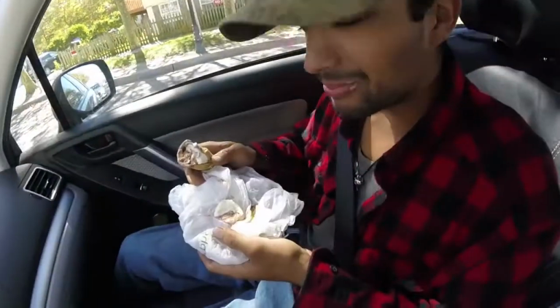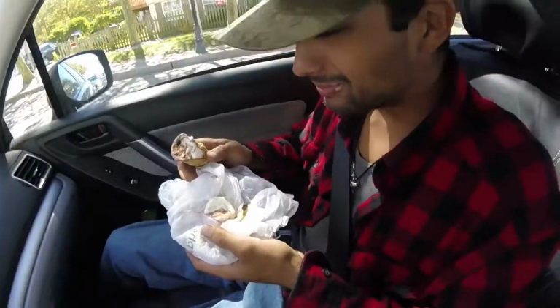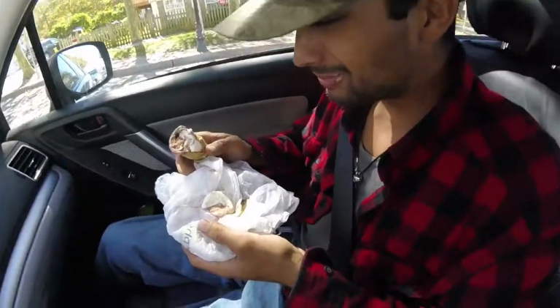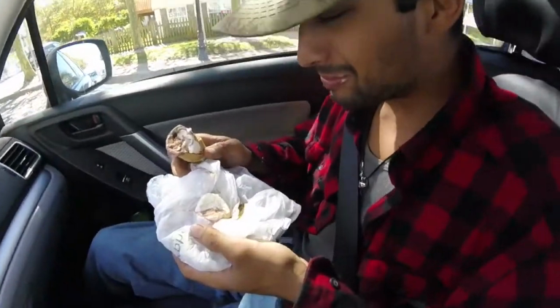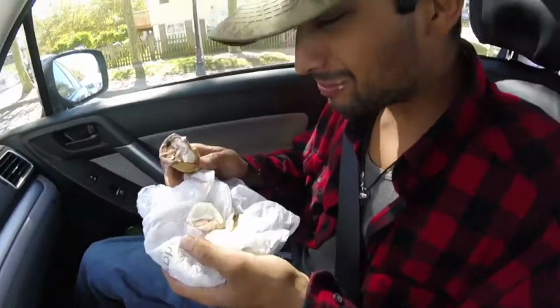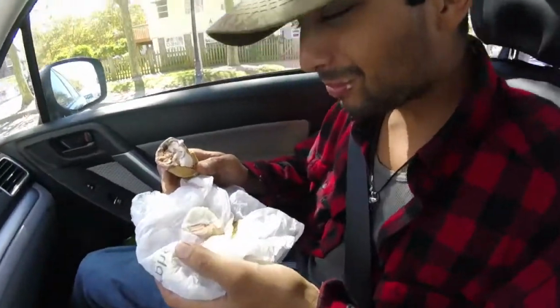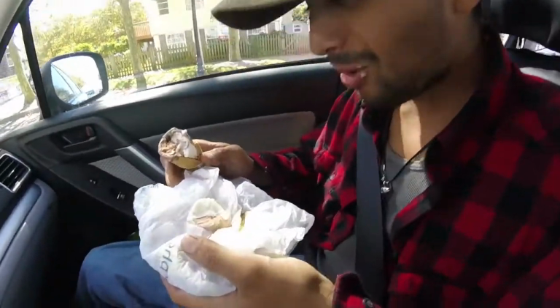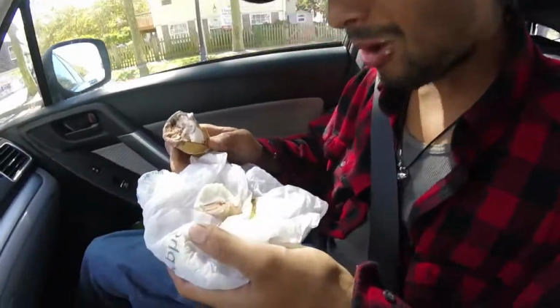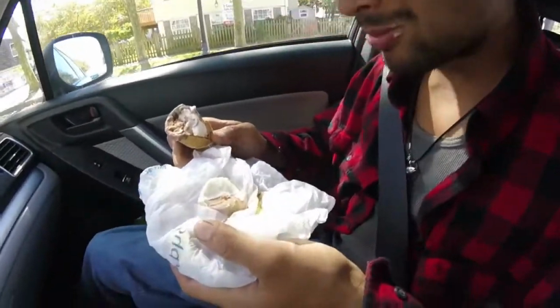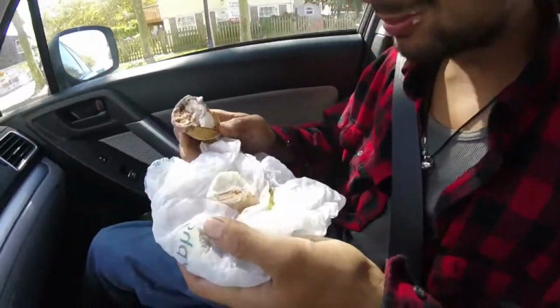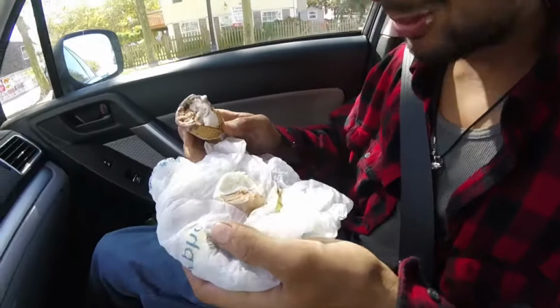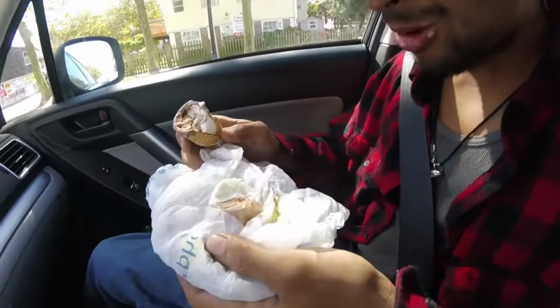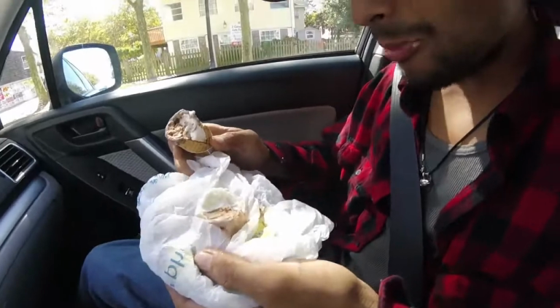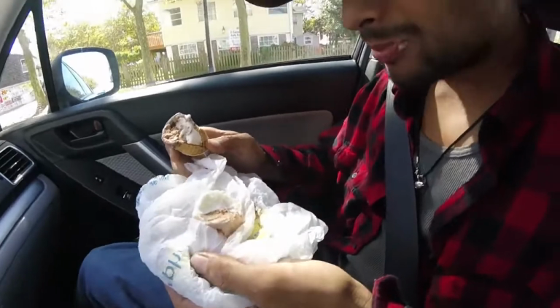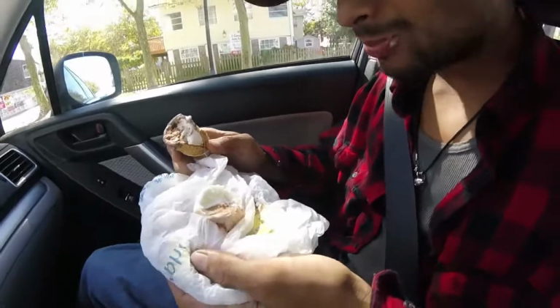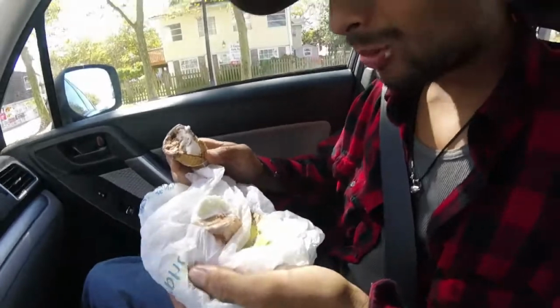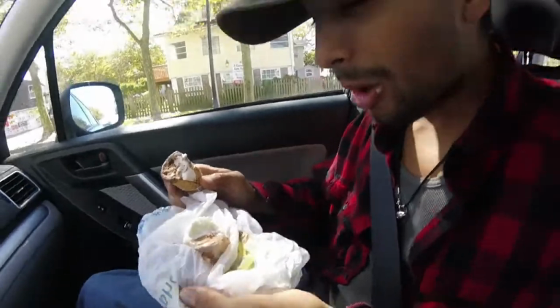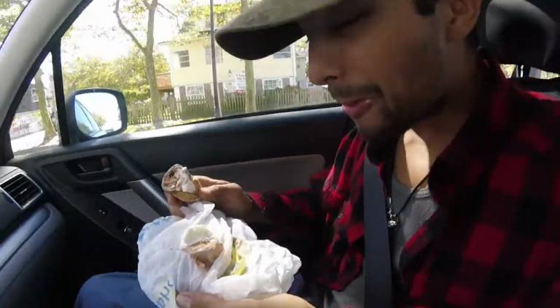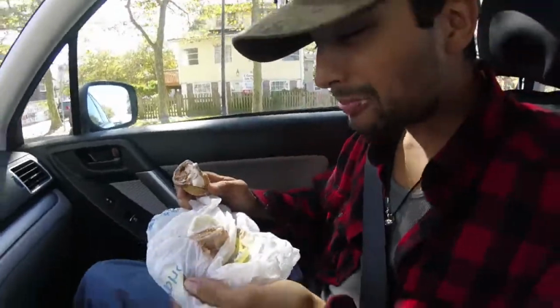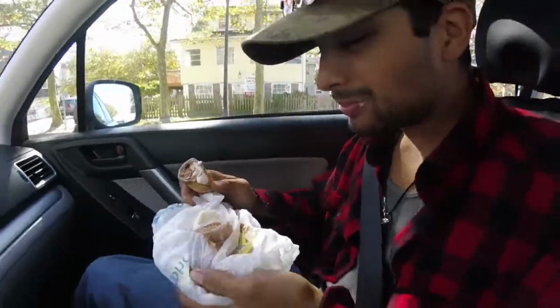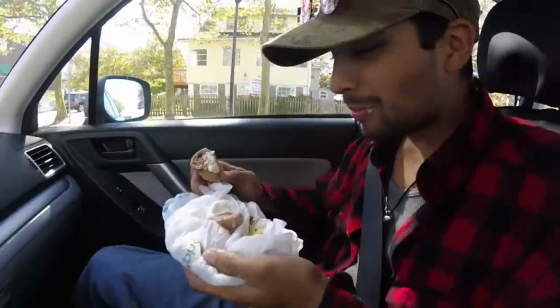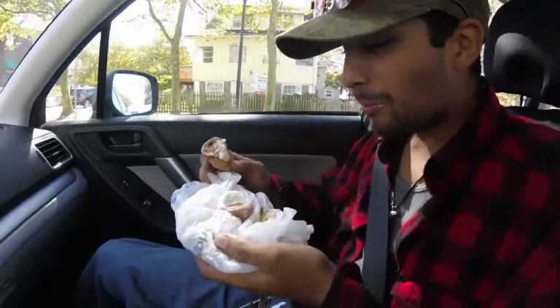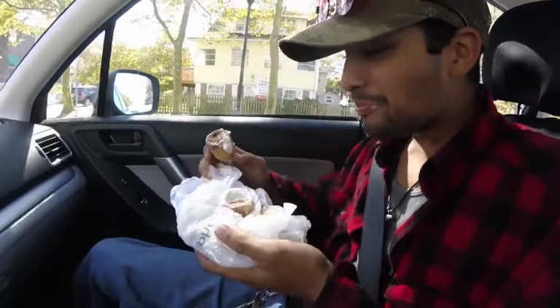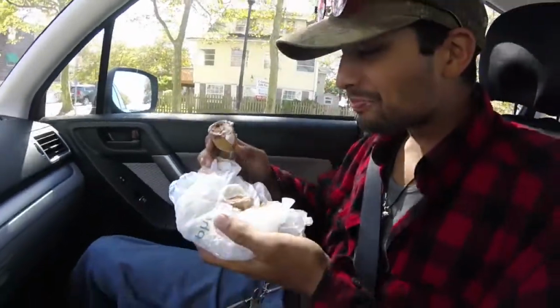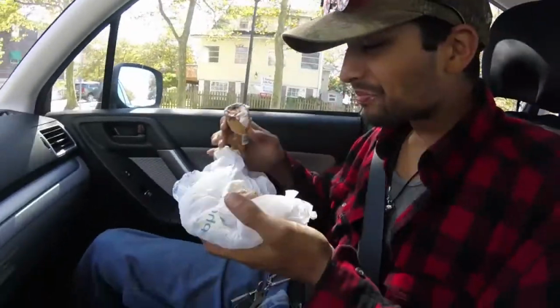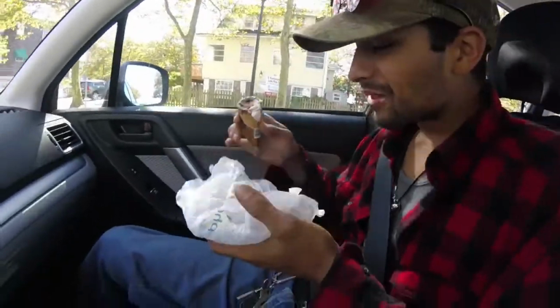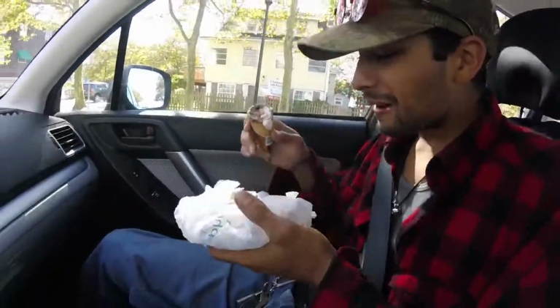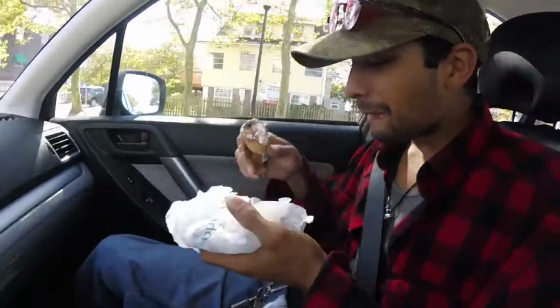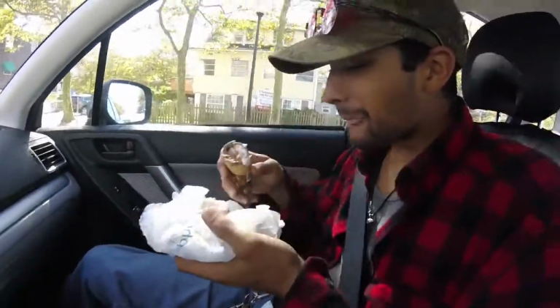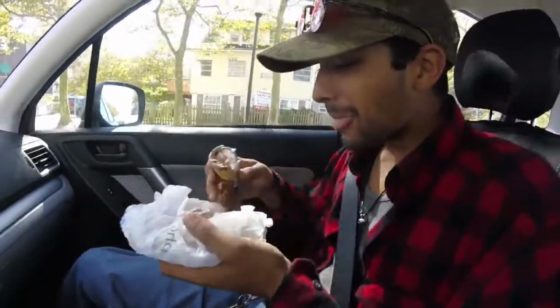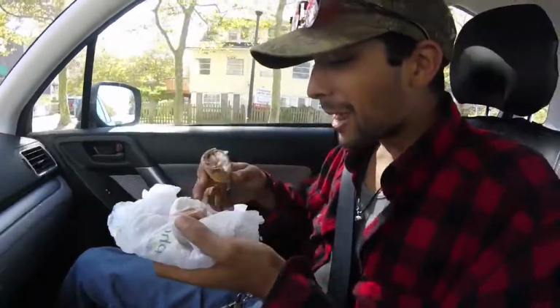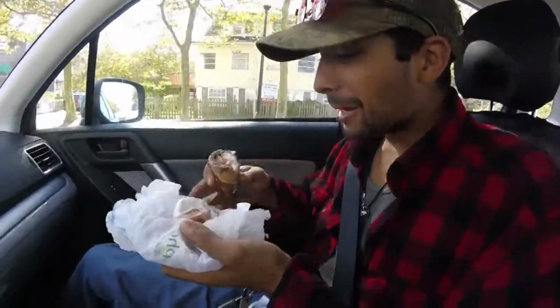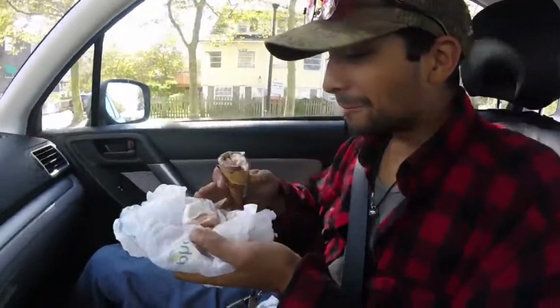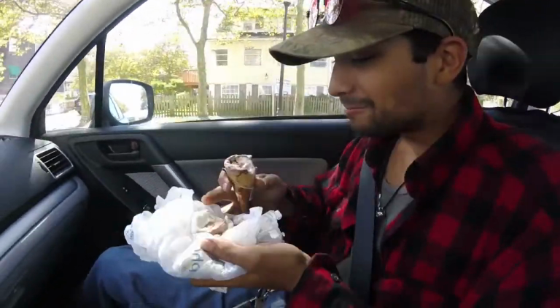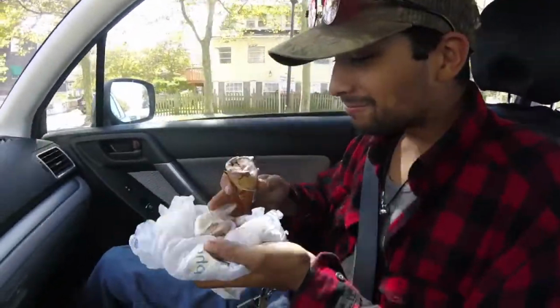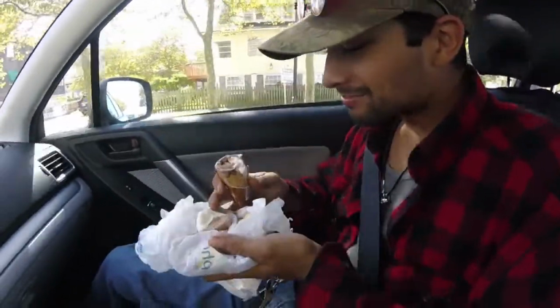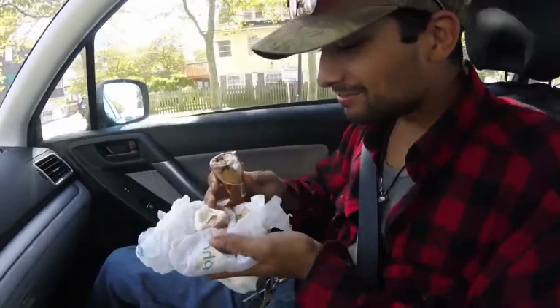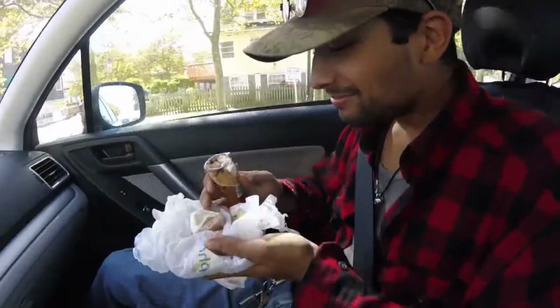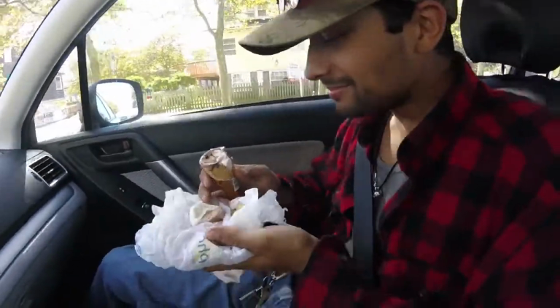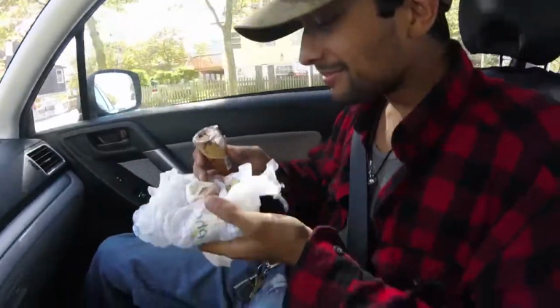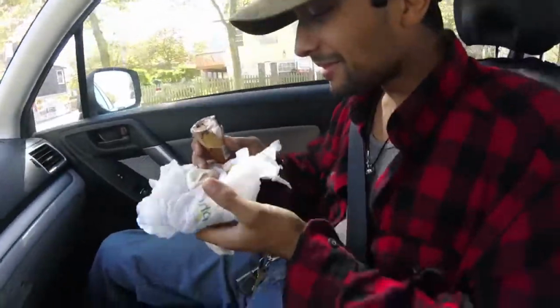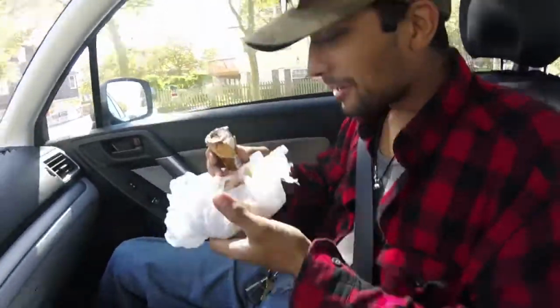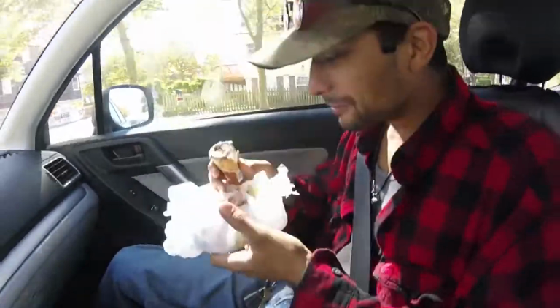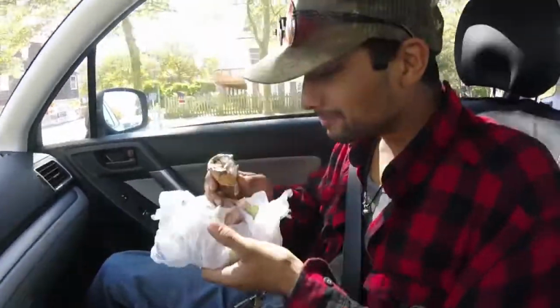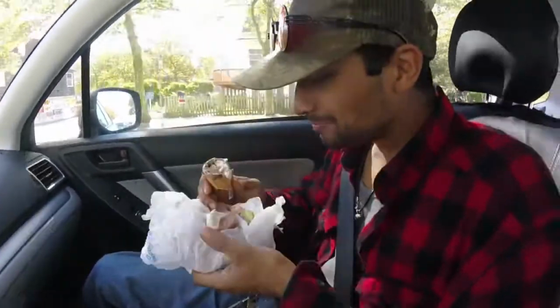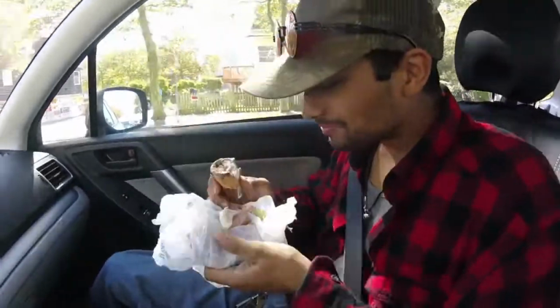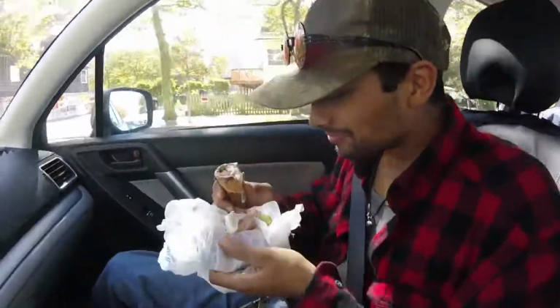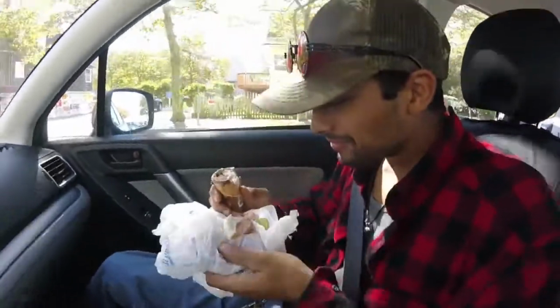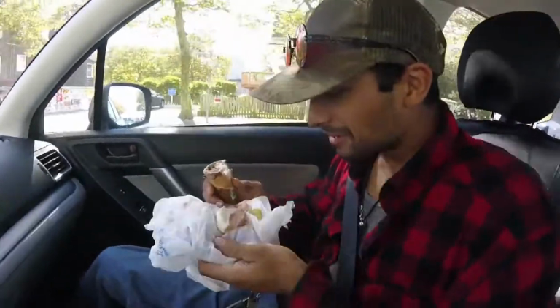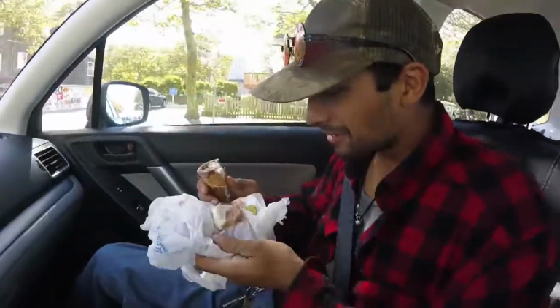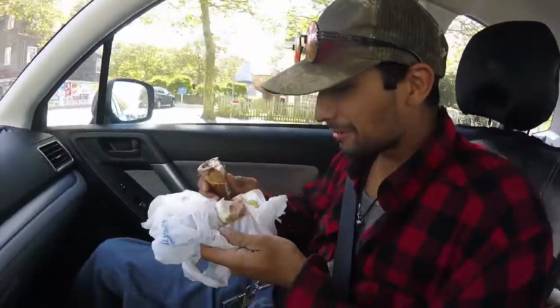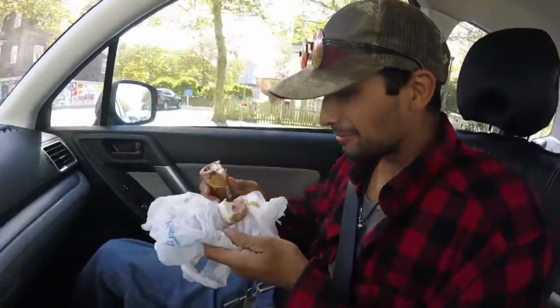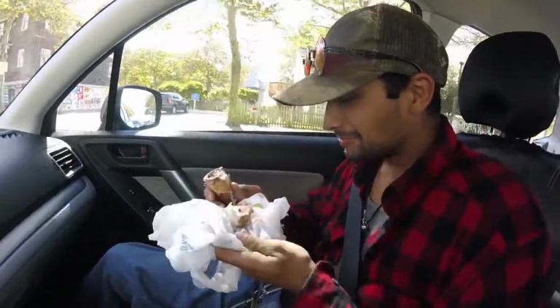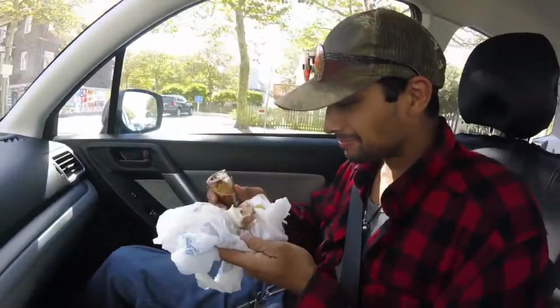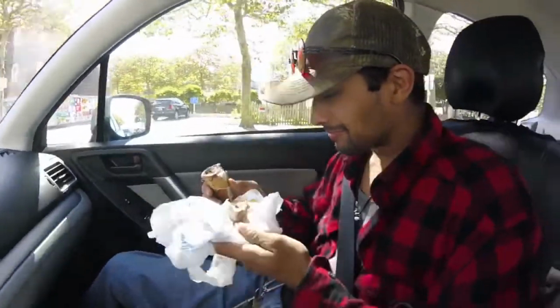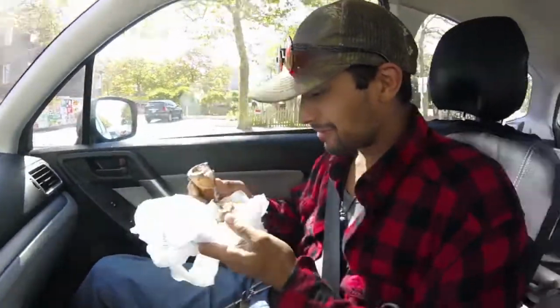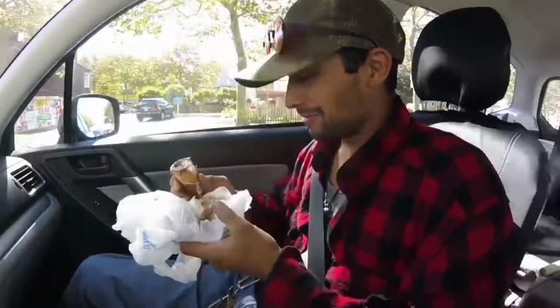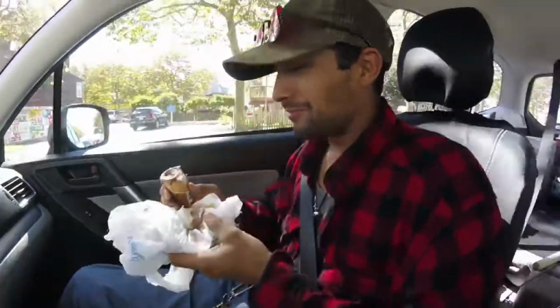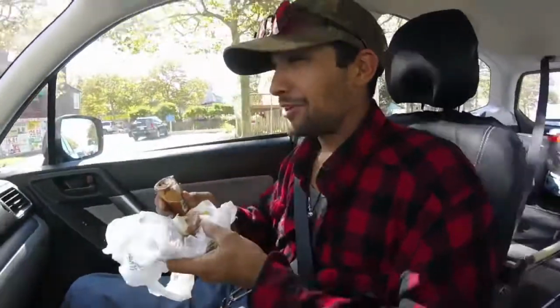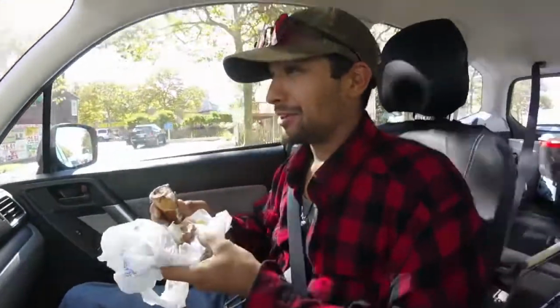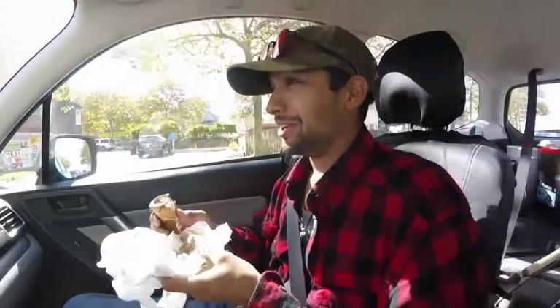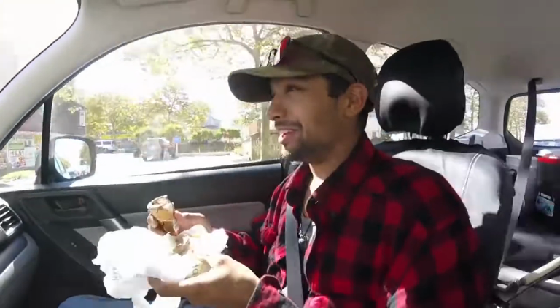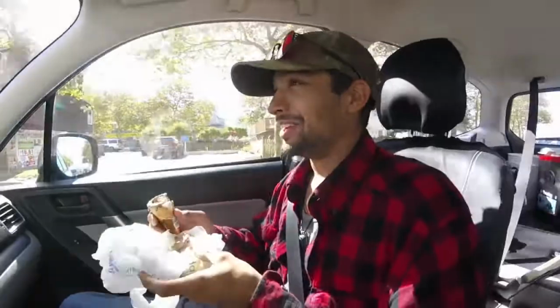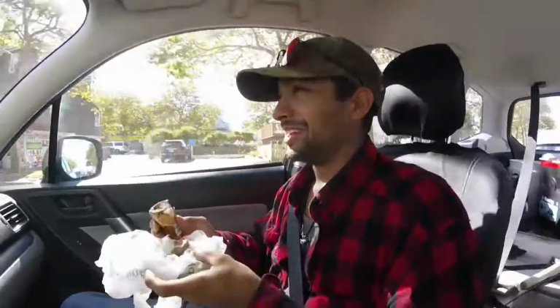Ice cream managed to fall off the cone into a bag. Well, what are you gonna do? Just eat it.